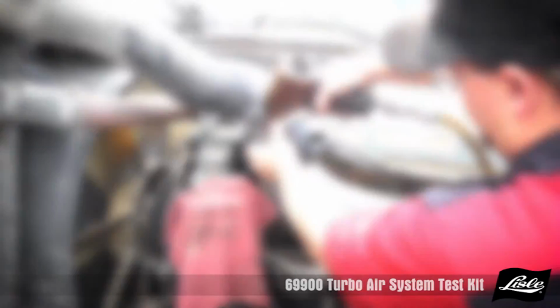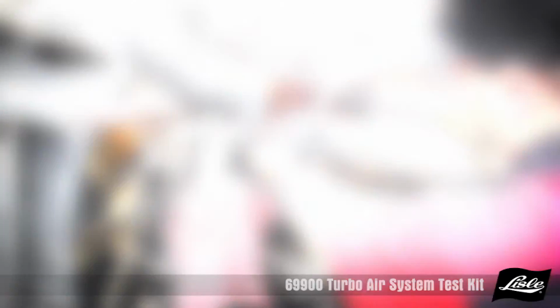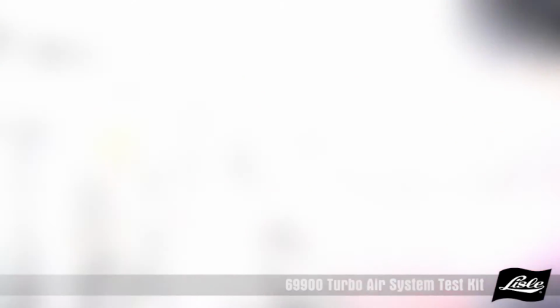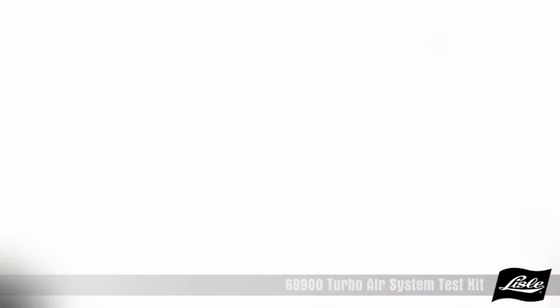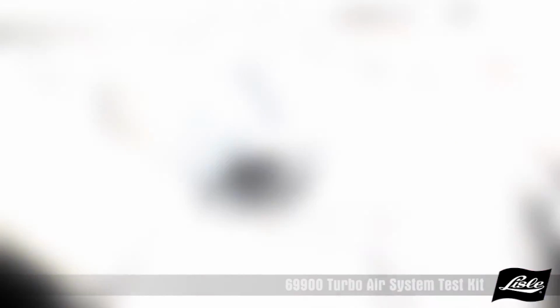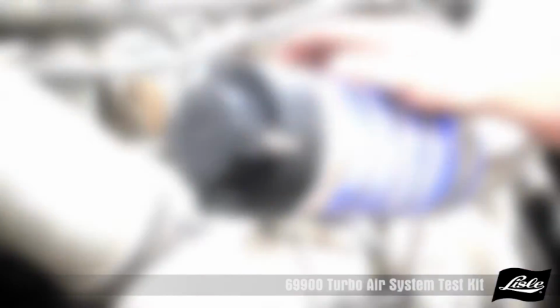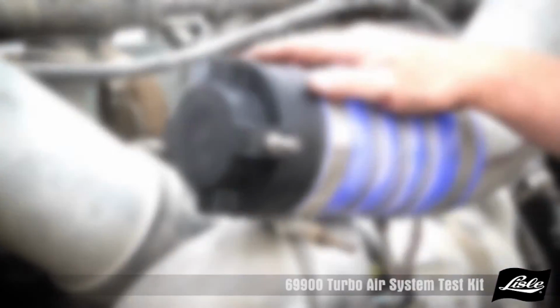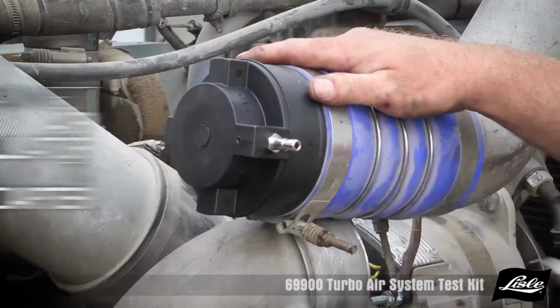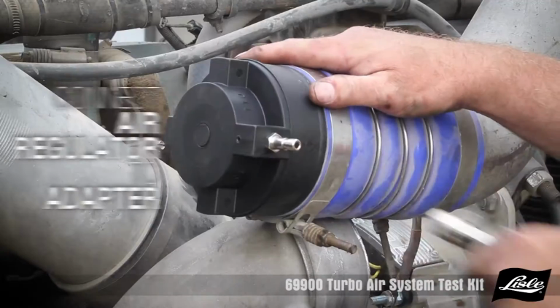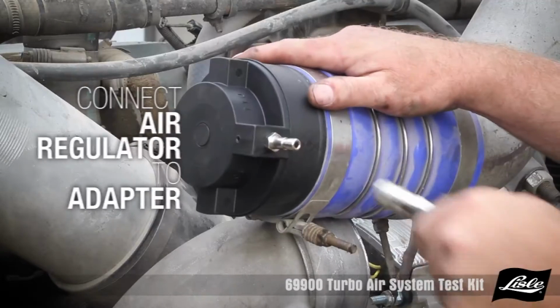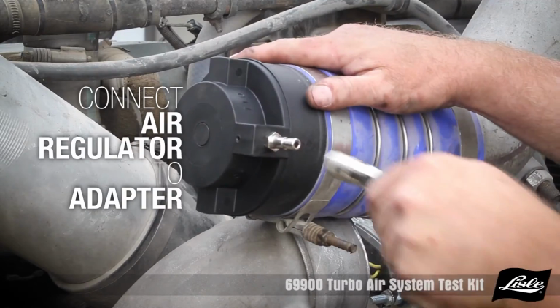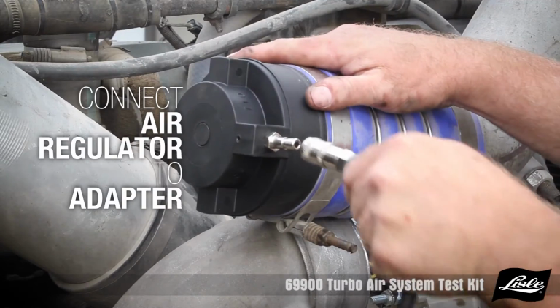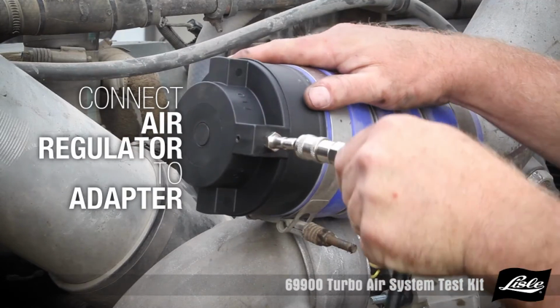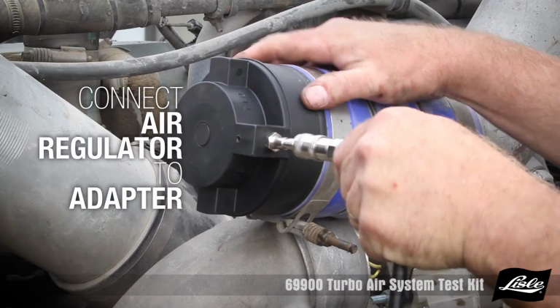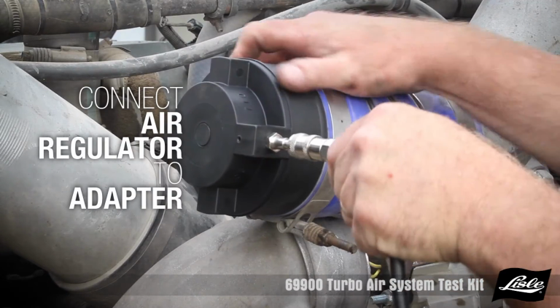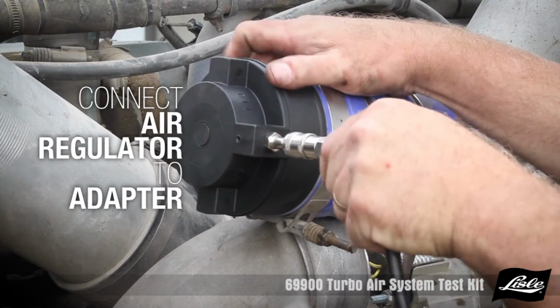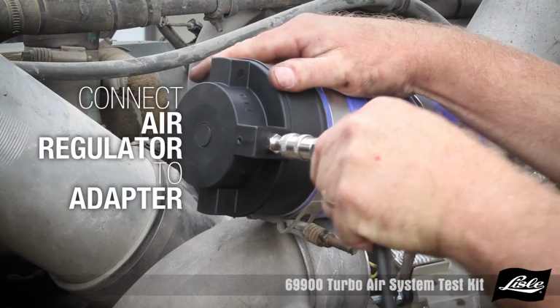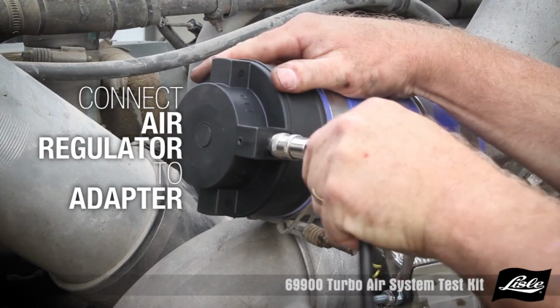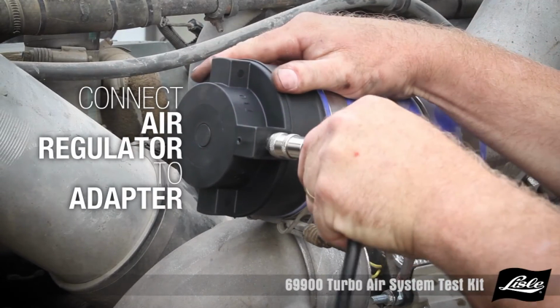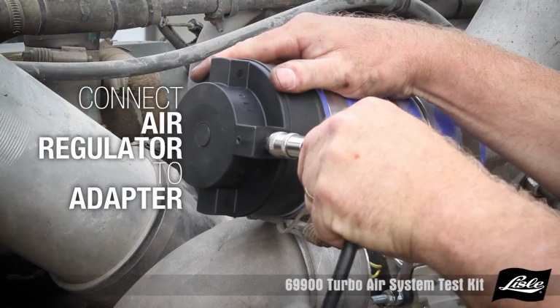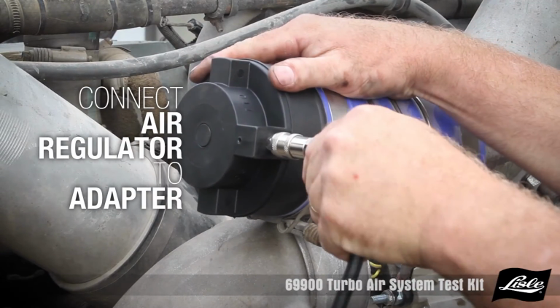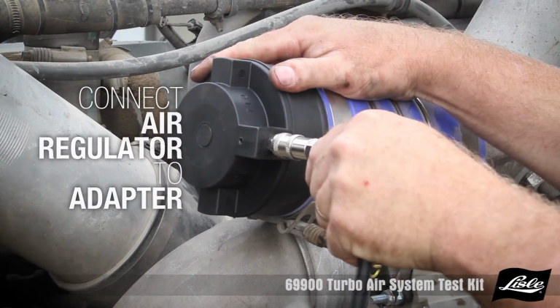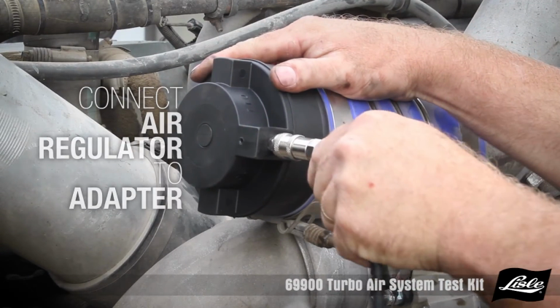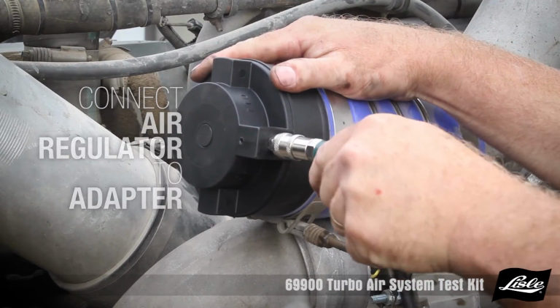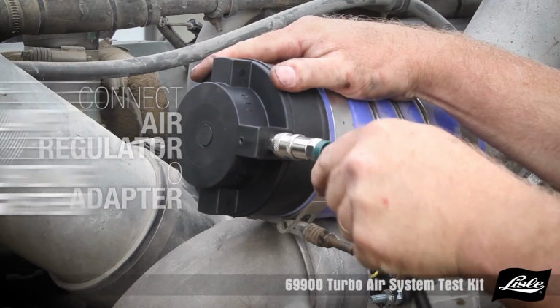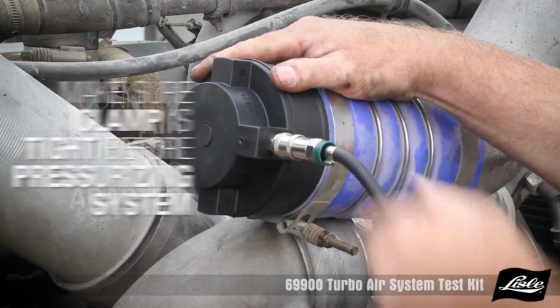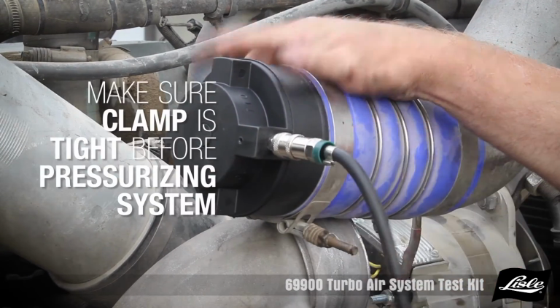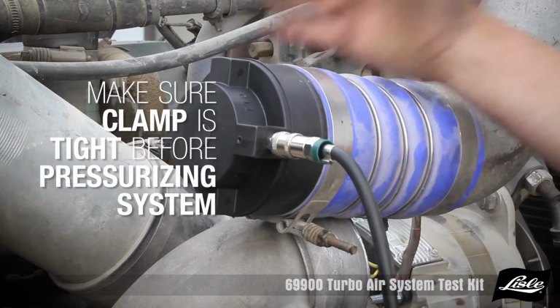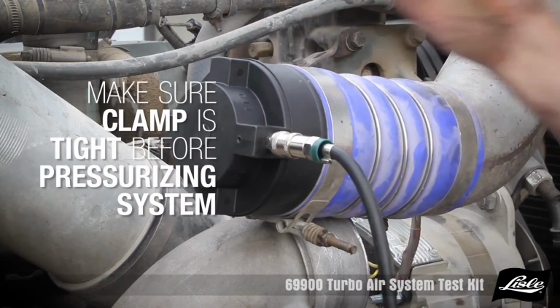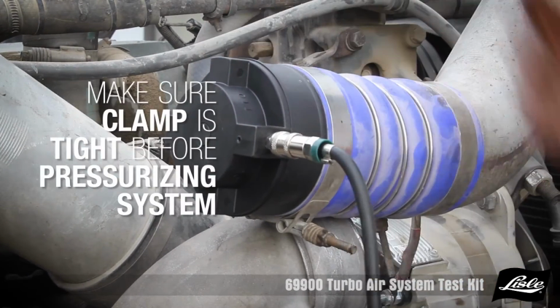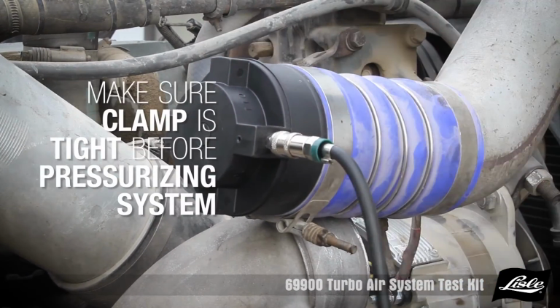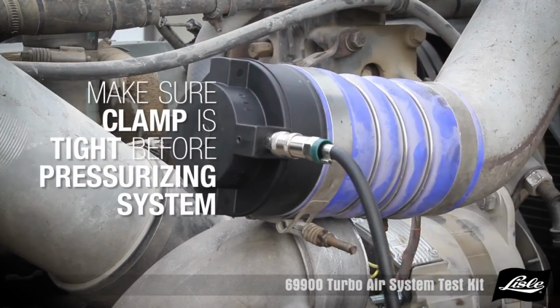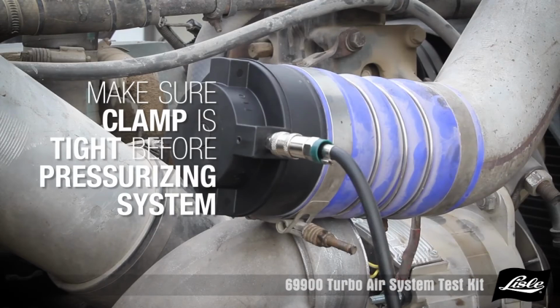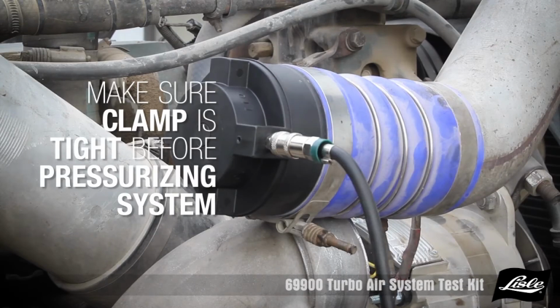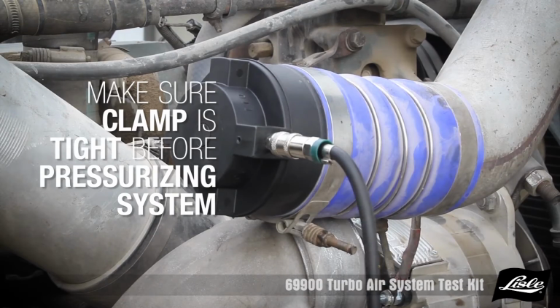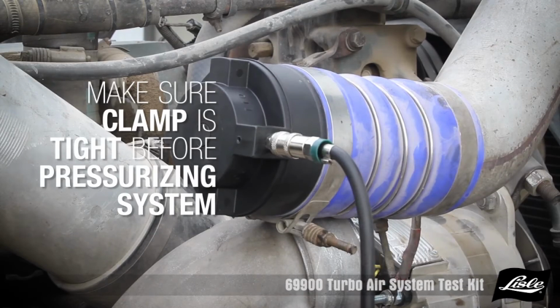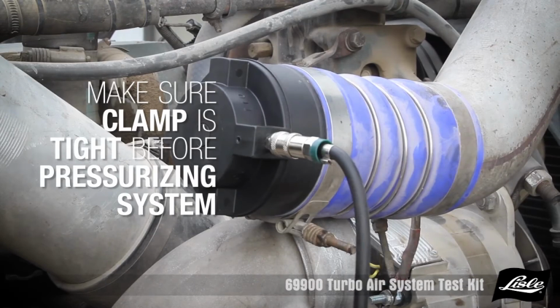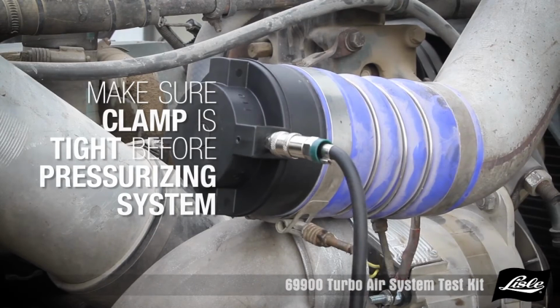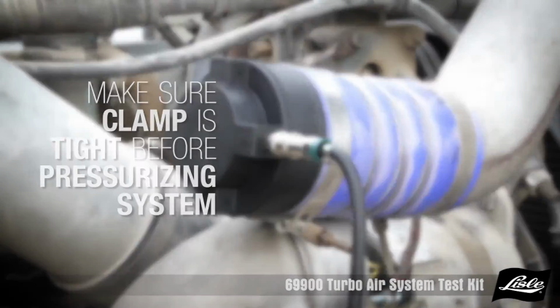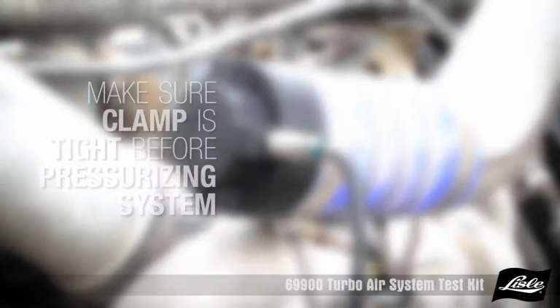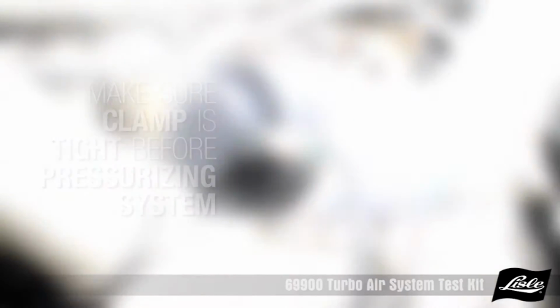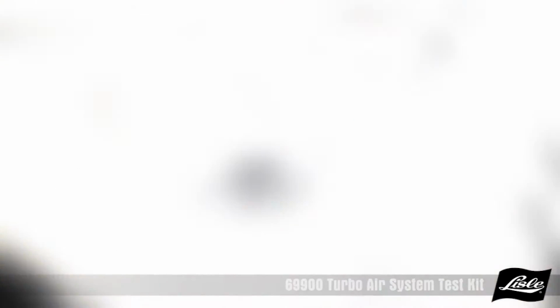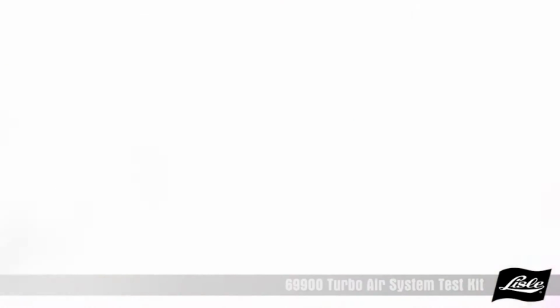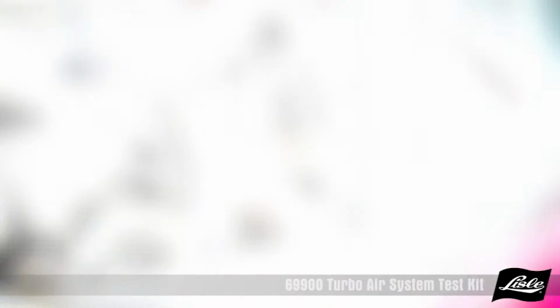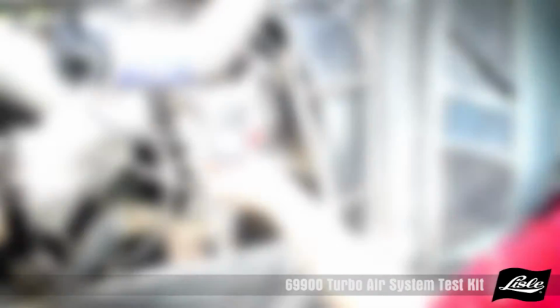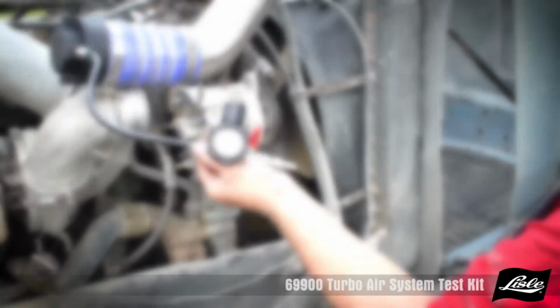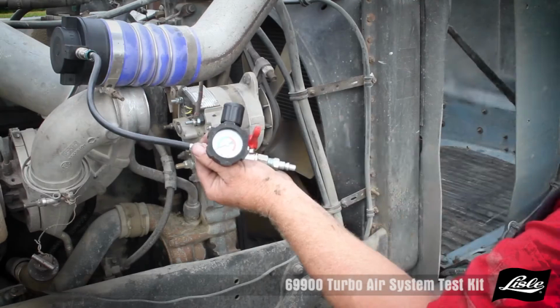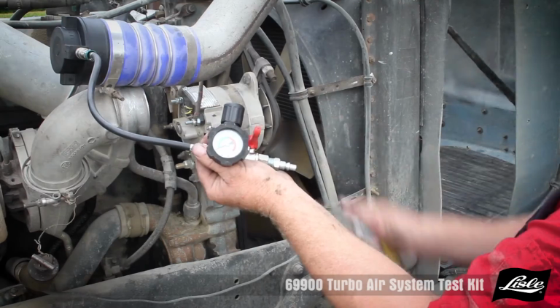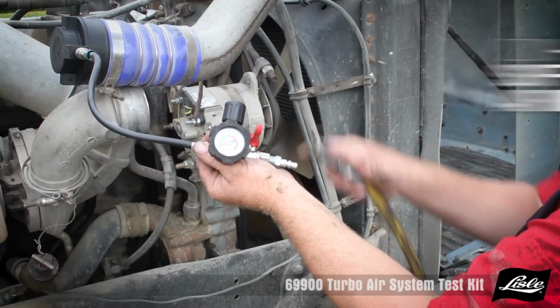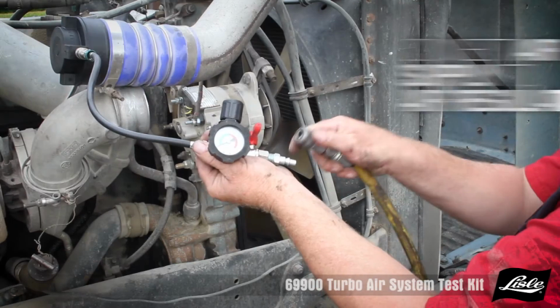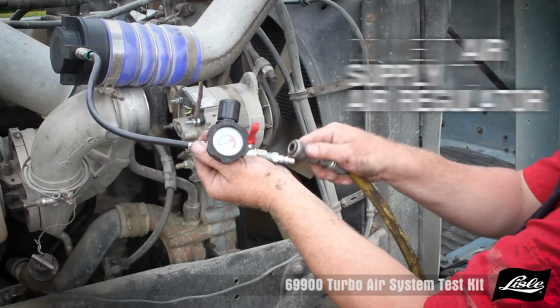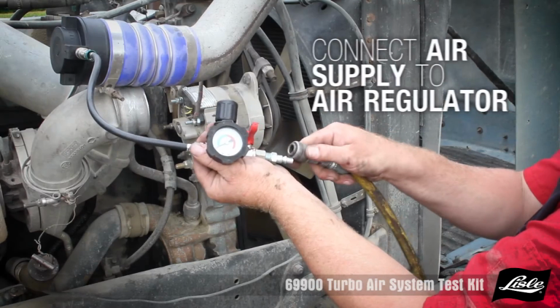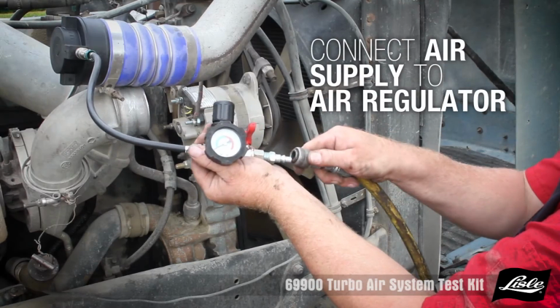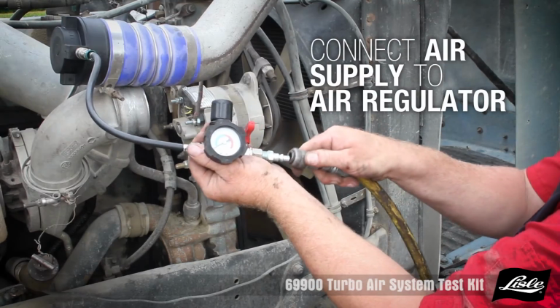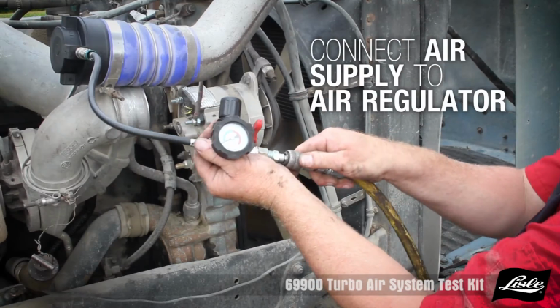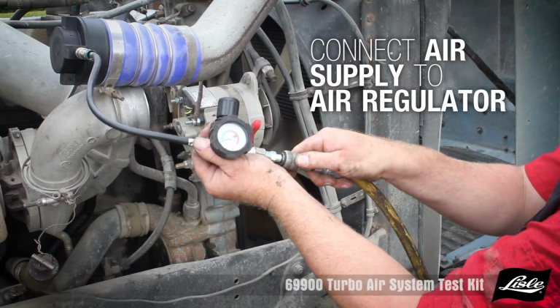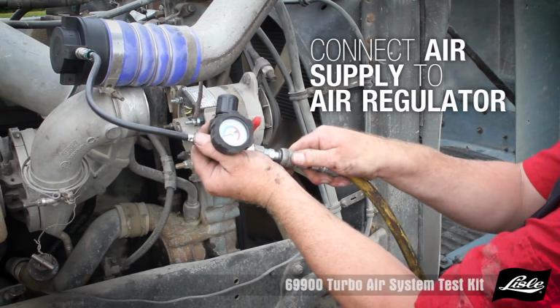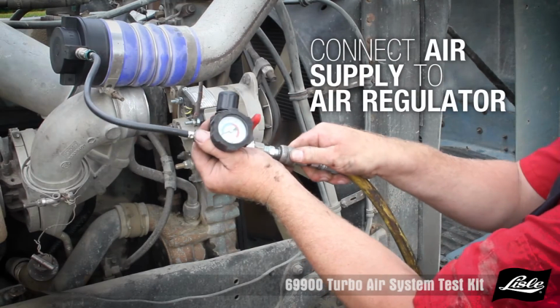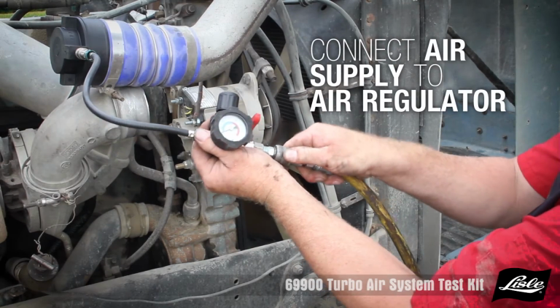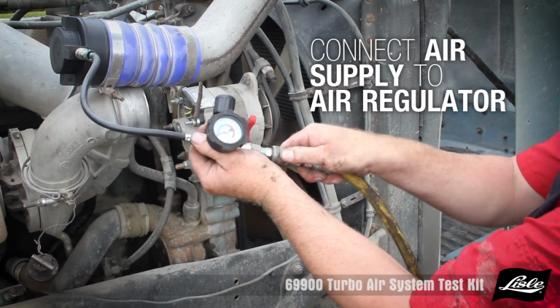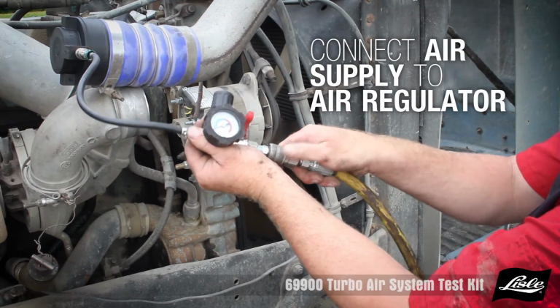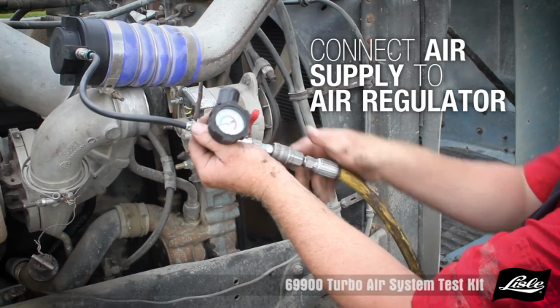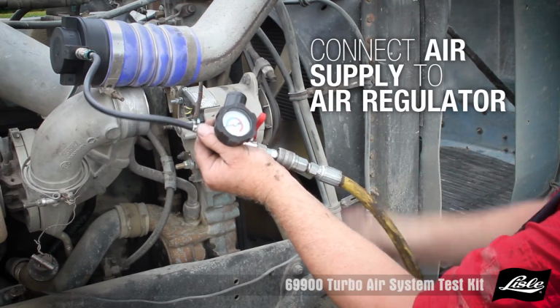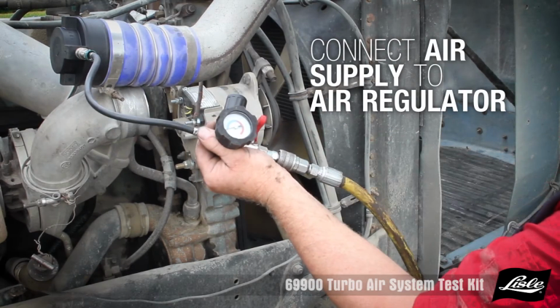Connect the air regulator to the adapter. Make sure the clamp is tight before pressurizing the system and the air supply to the regulator.